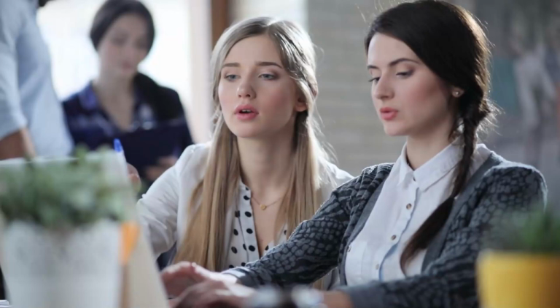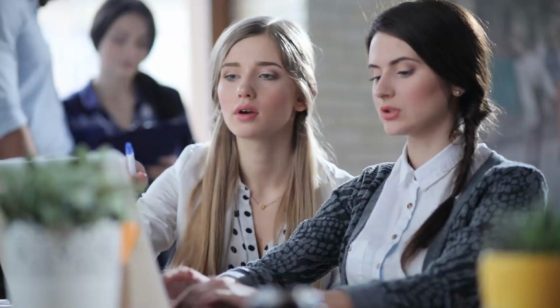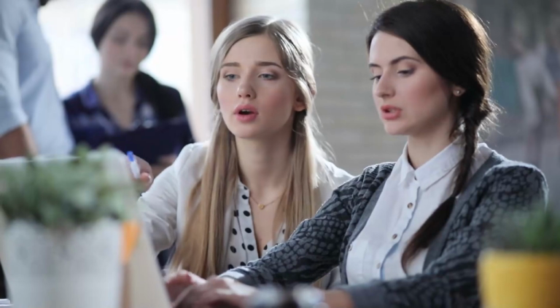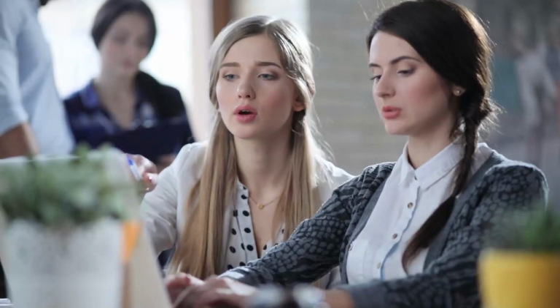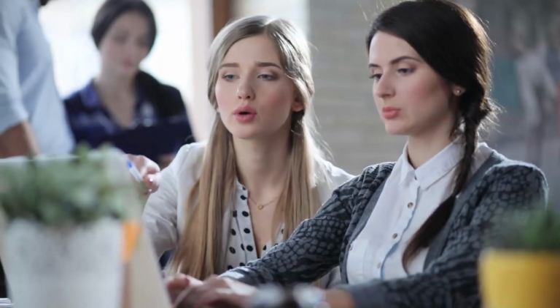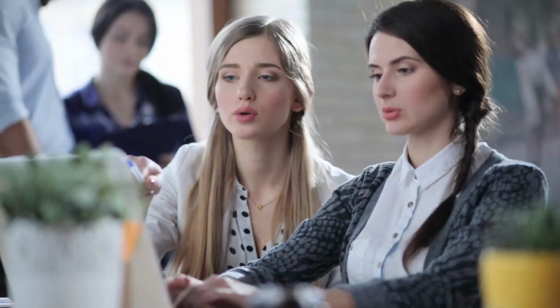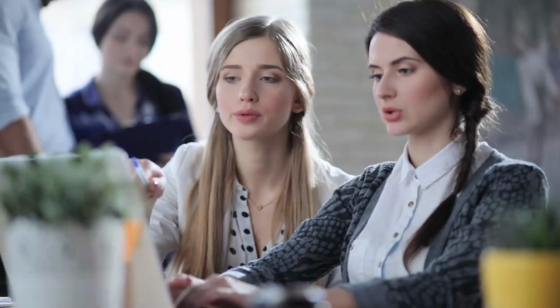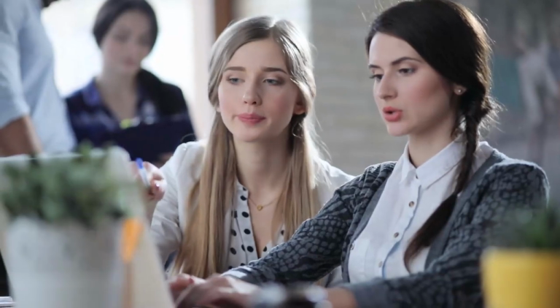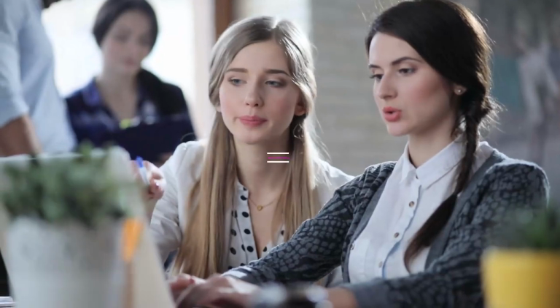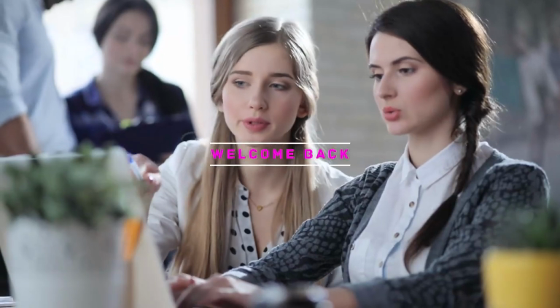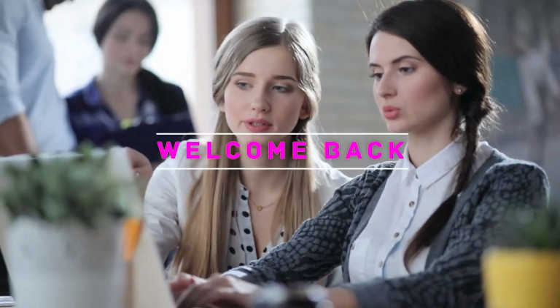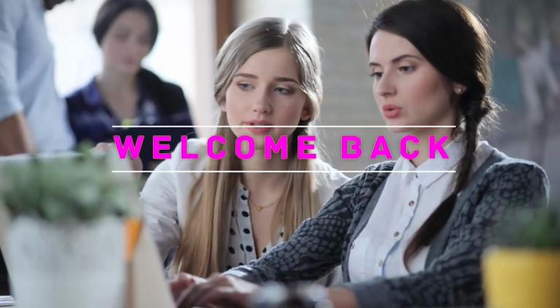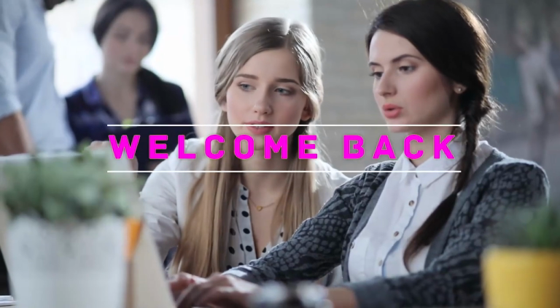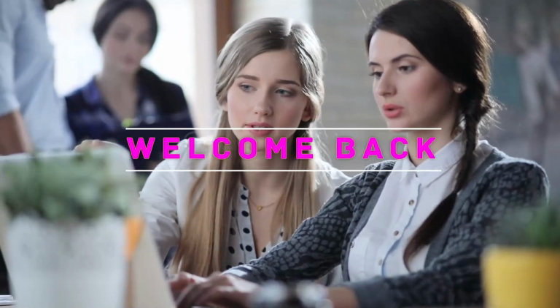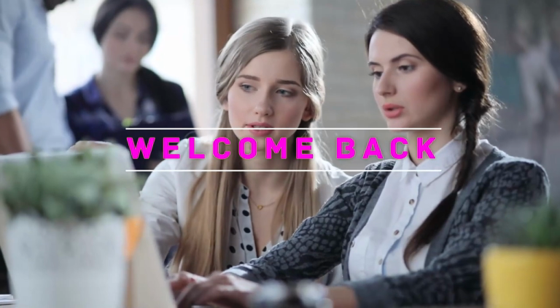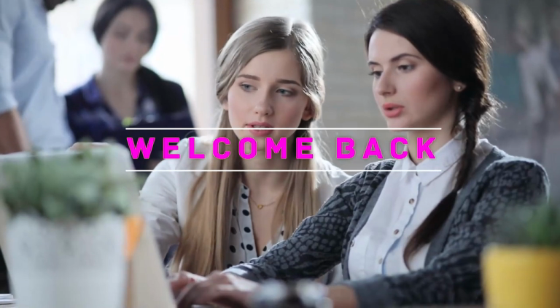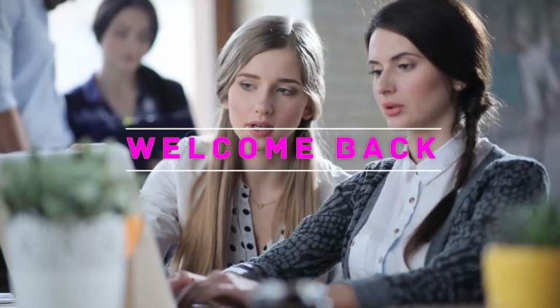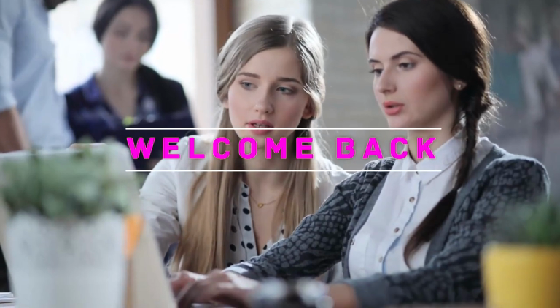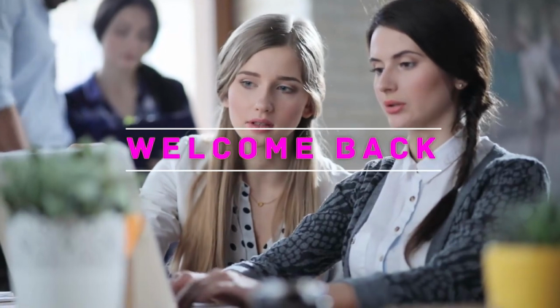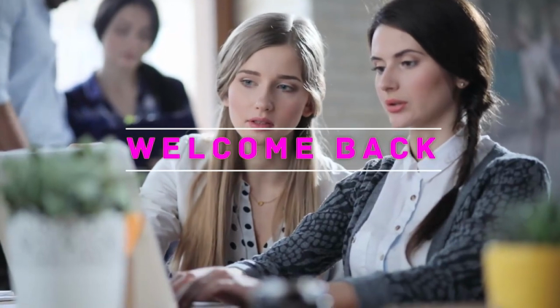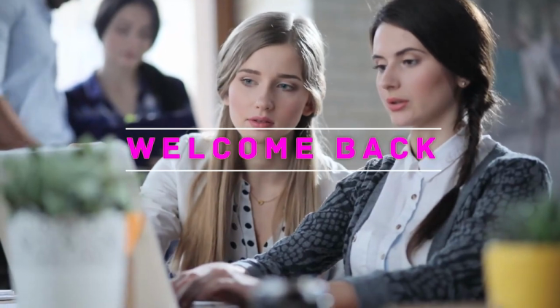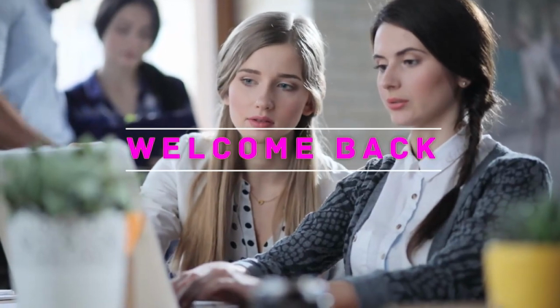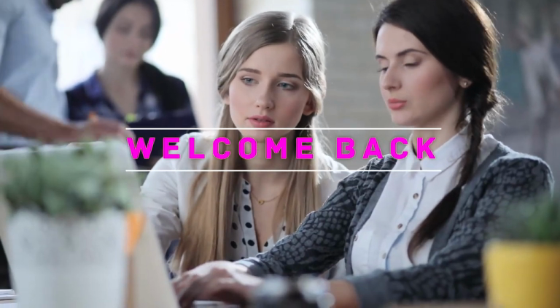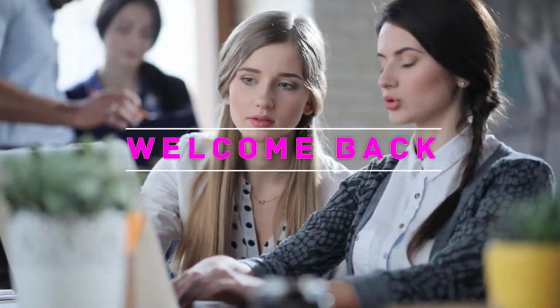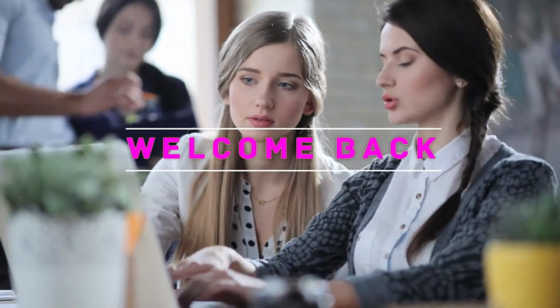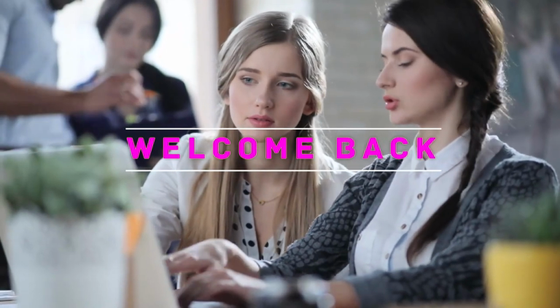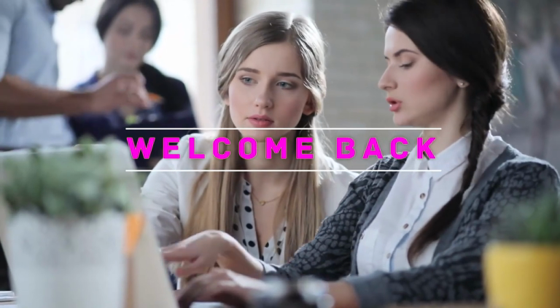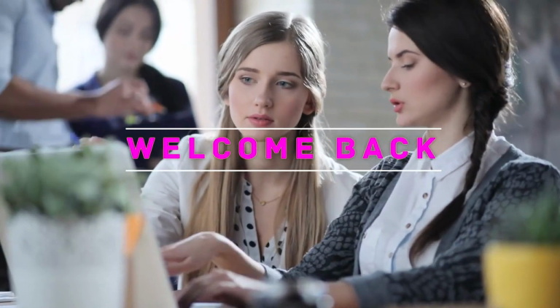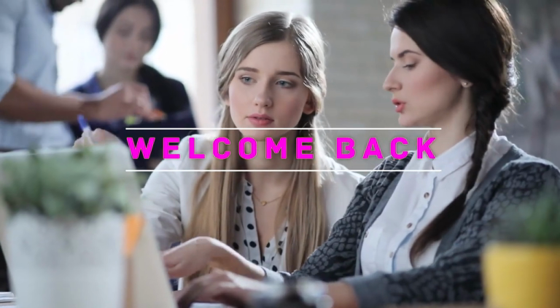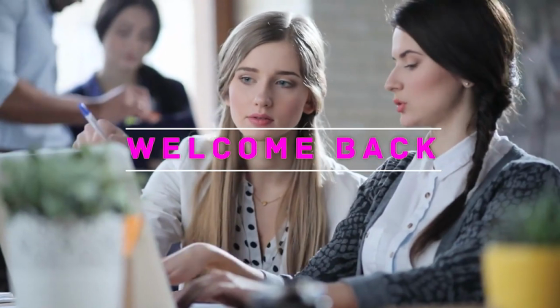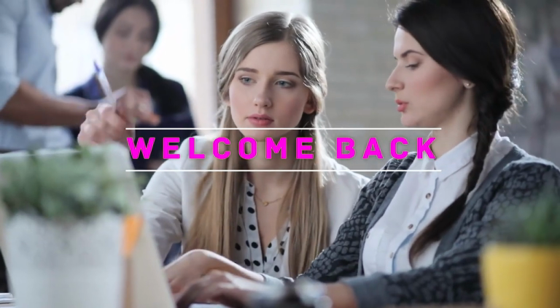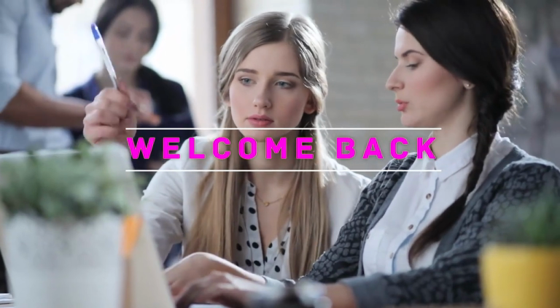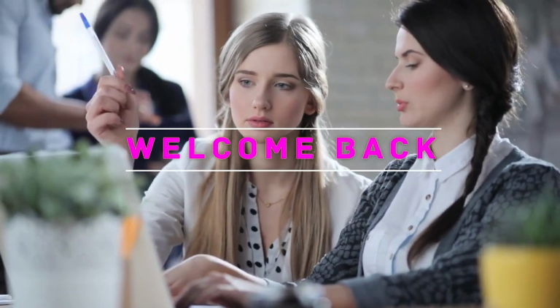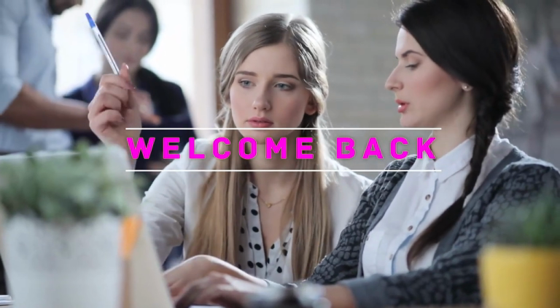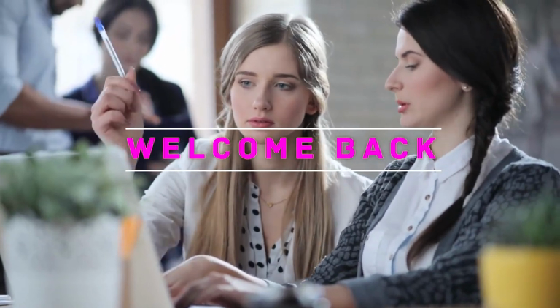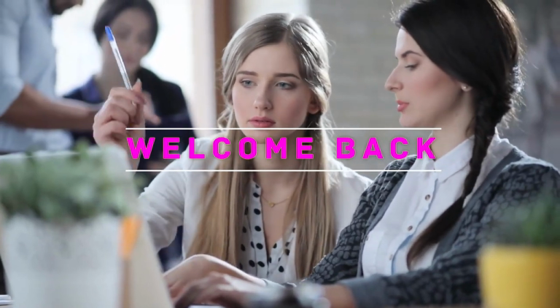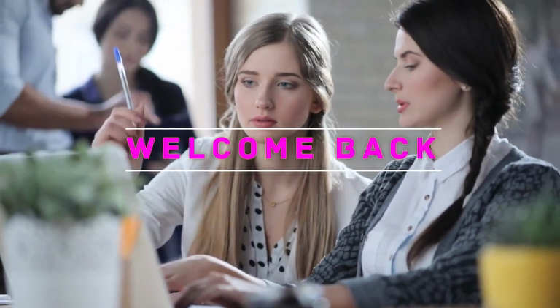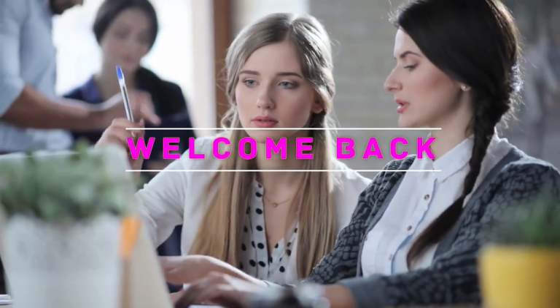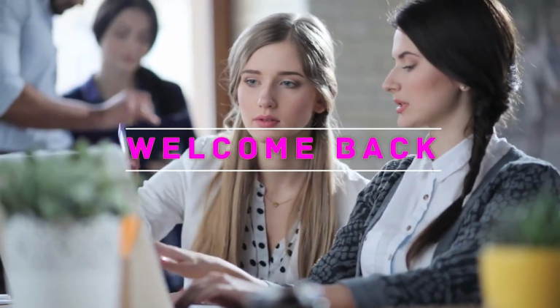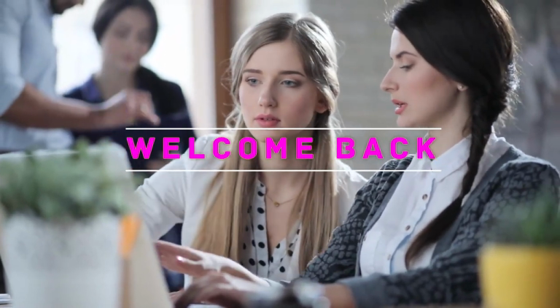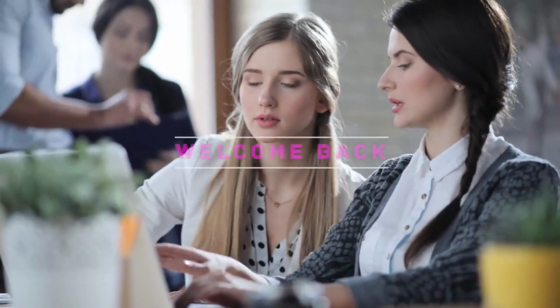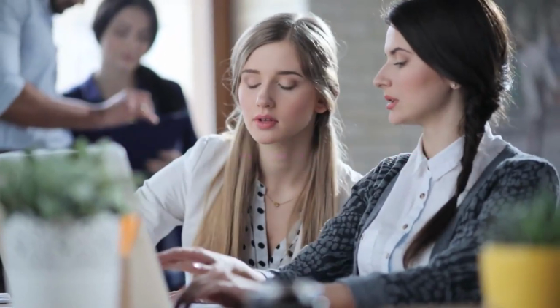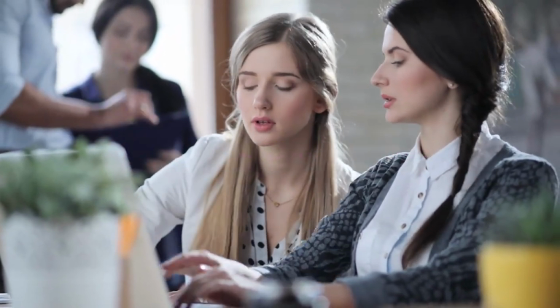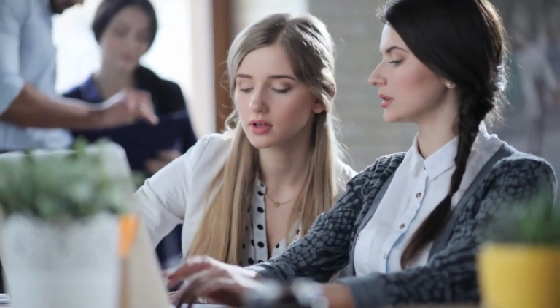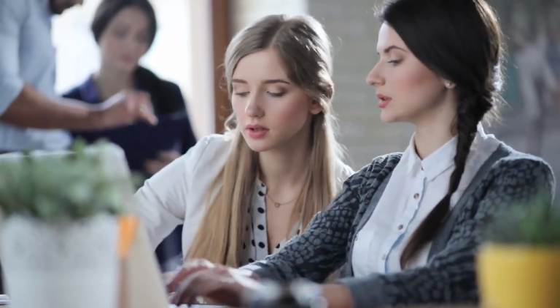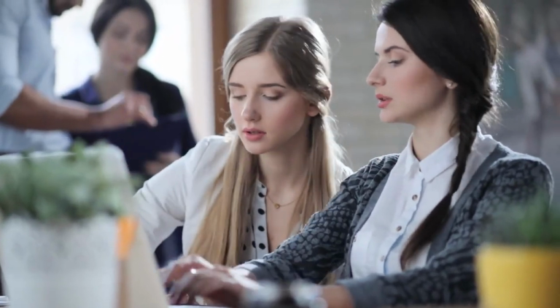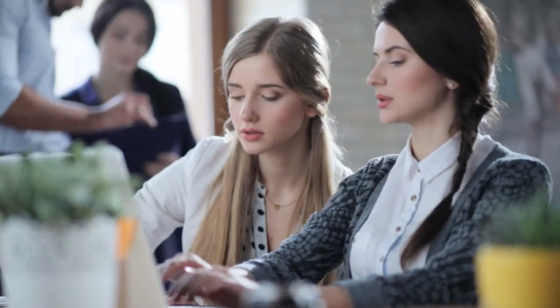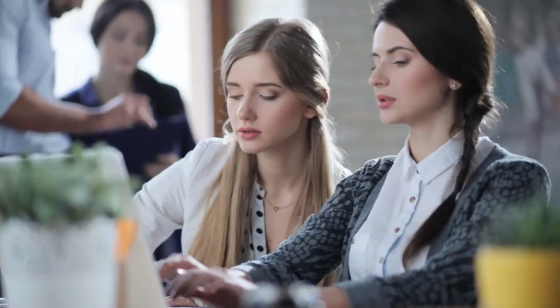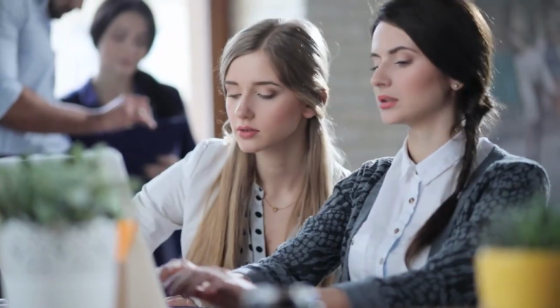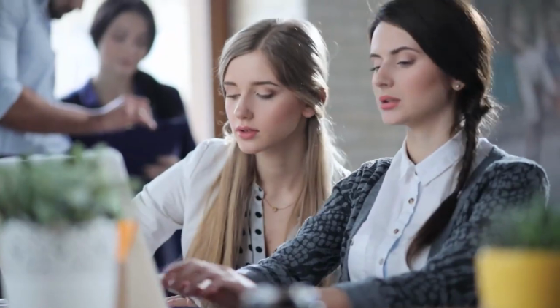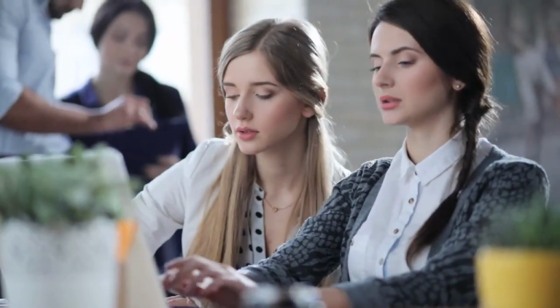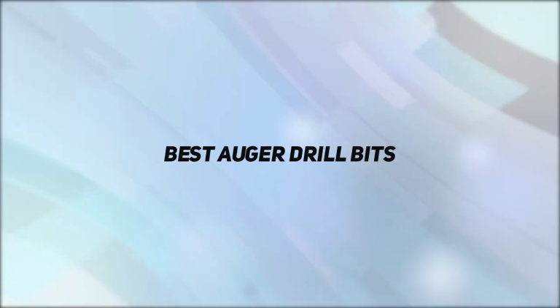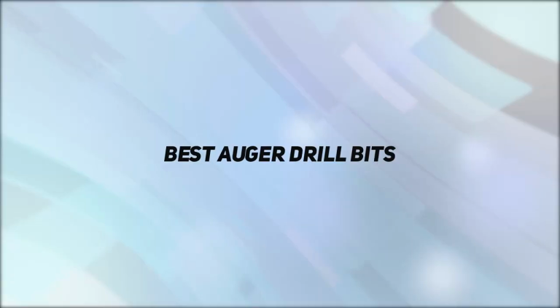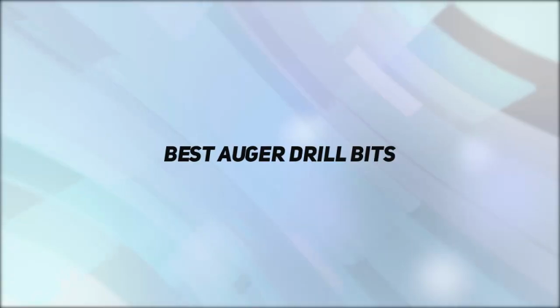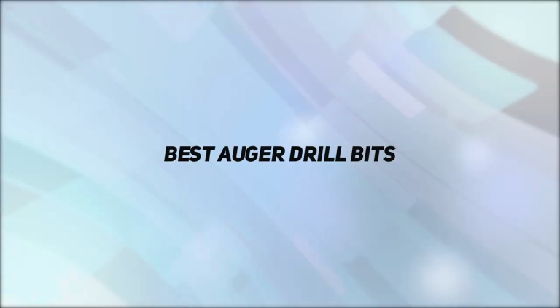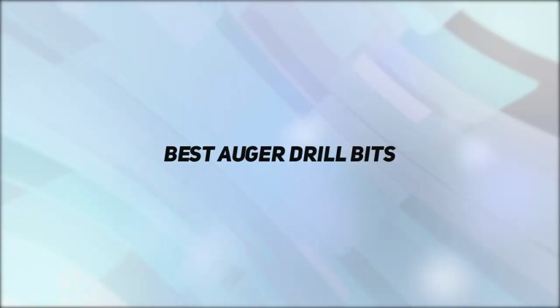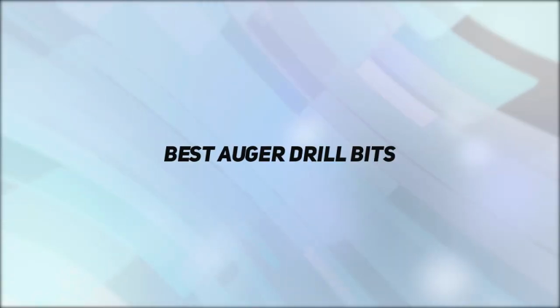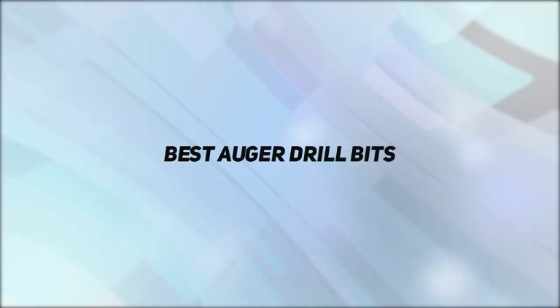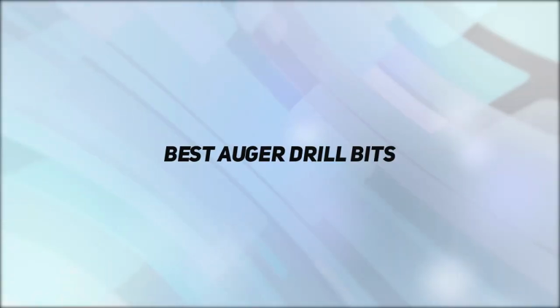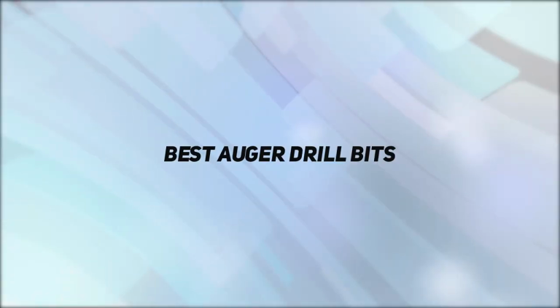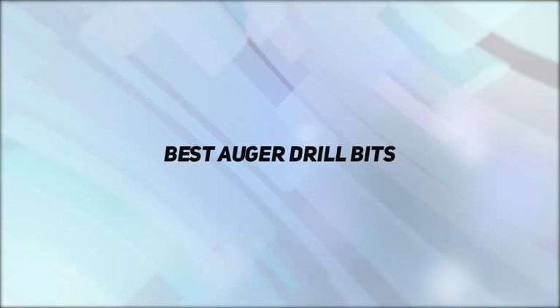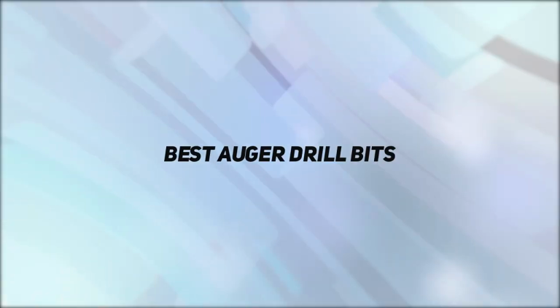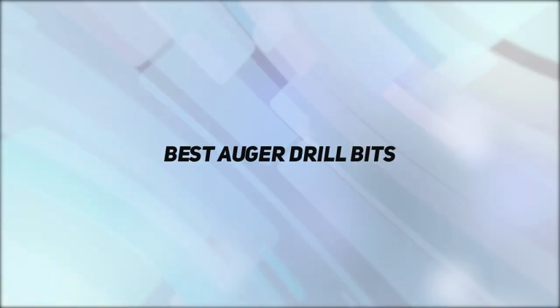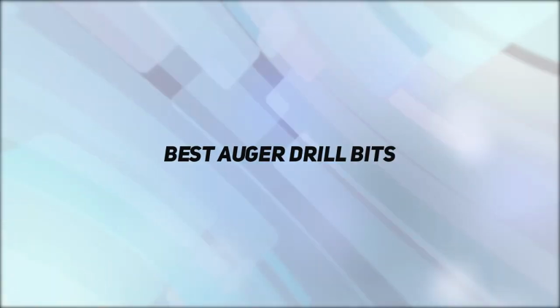Hey, welcome back to my channel. In this video, I'm gonna talk about the top 5 best auger drill bits.